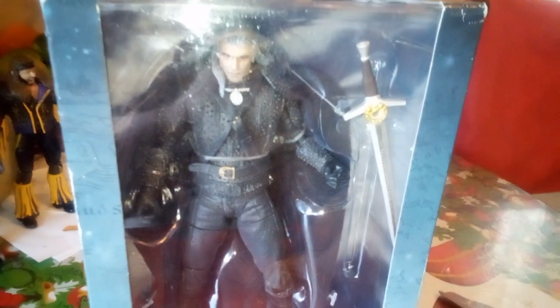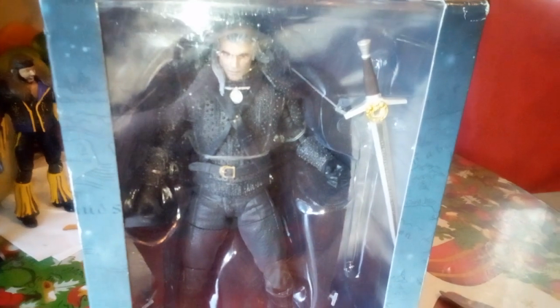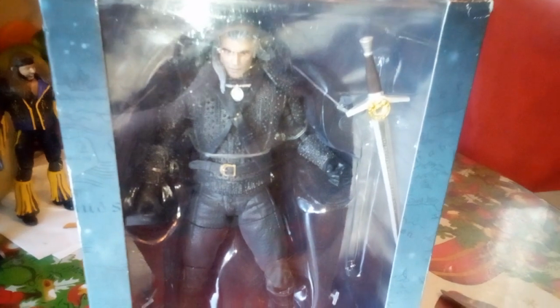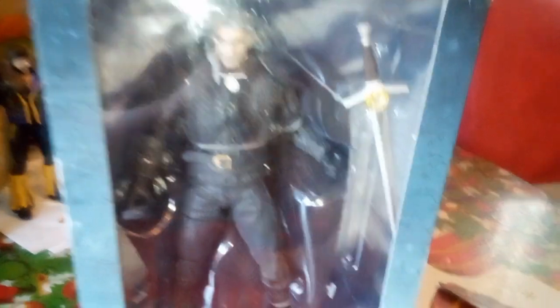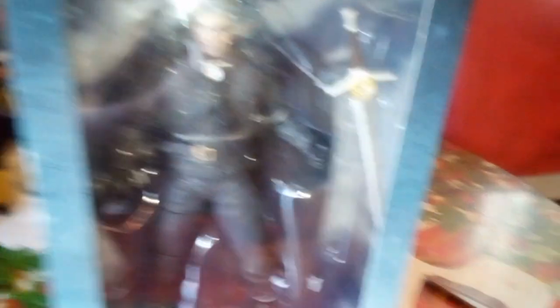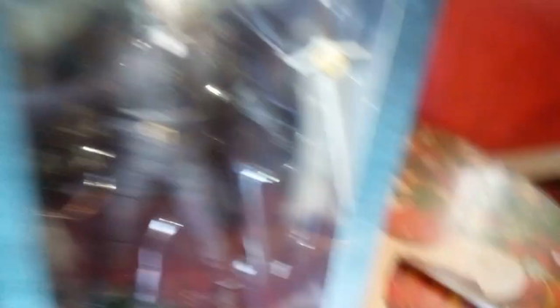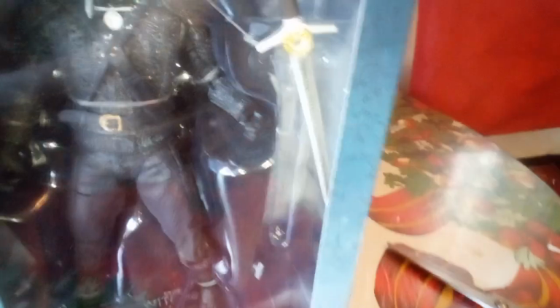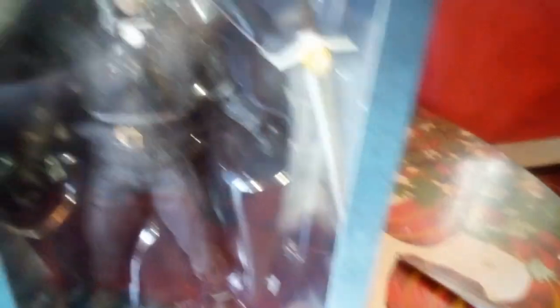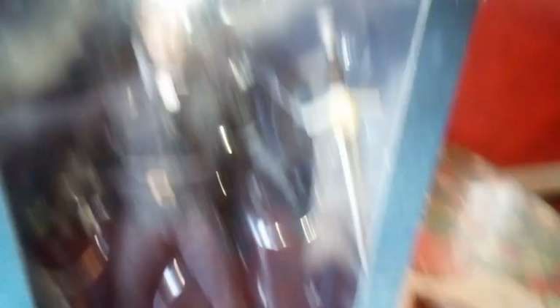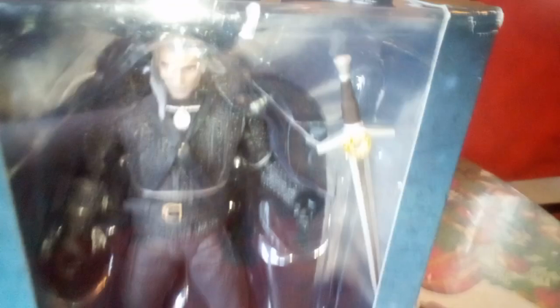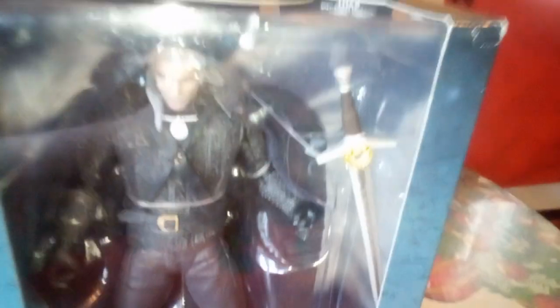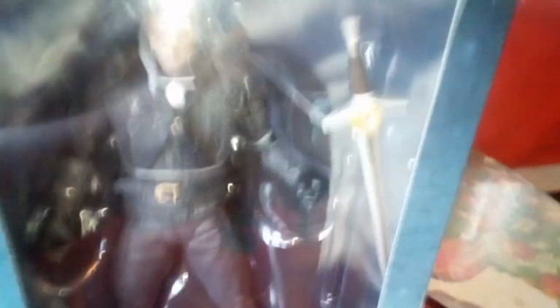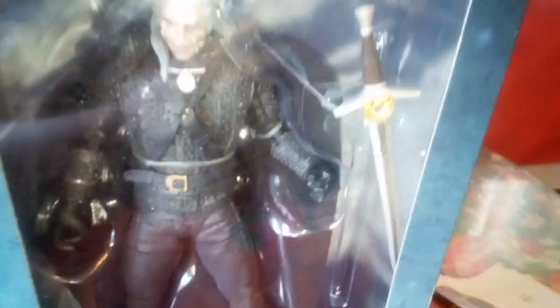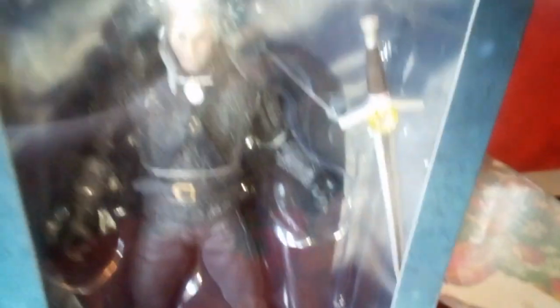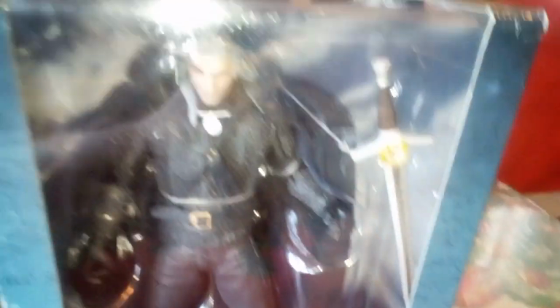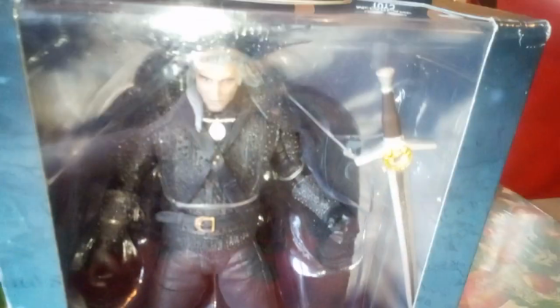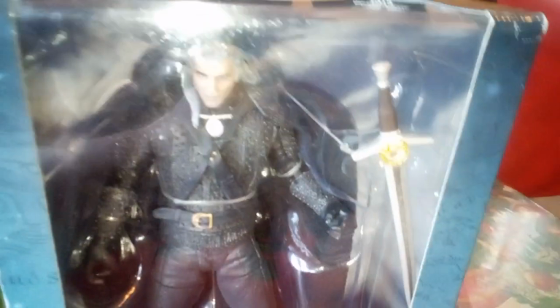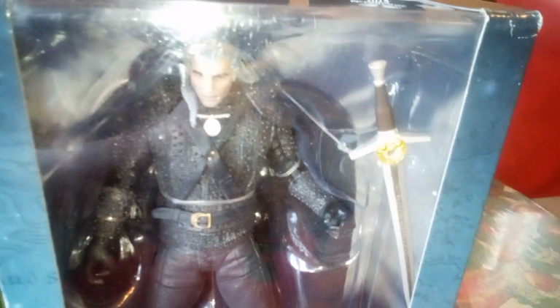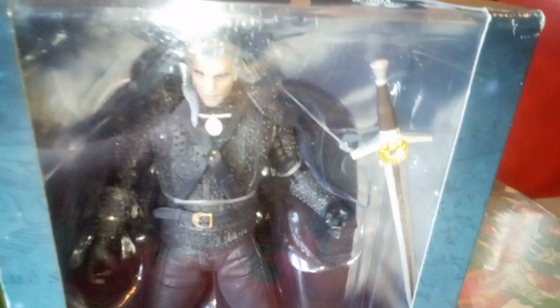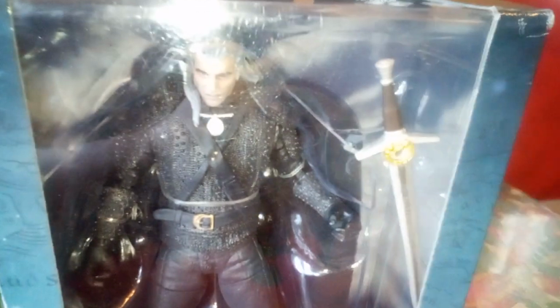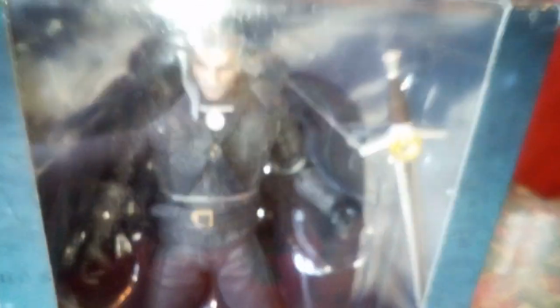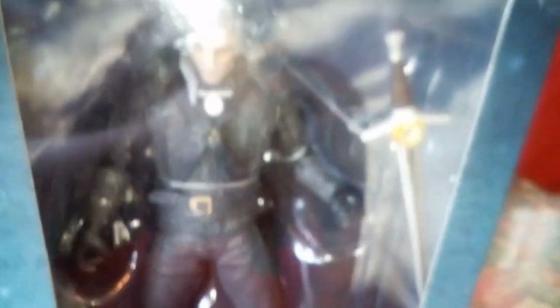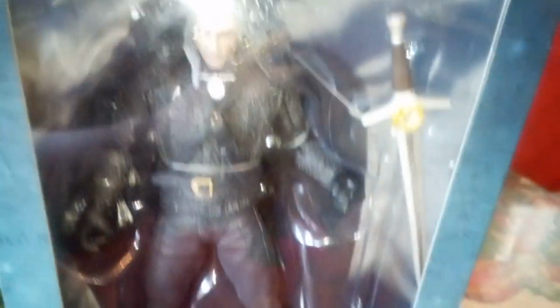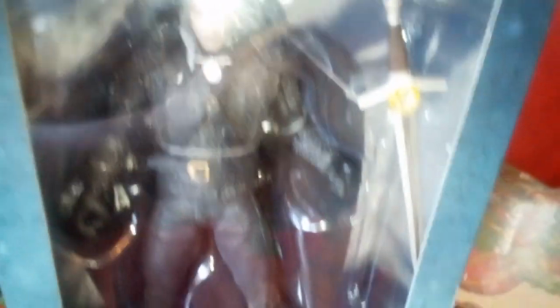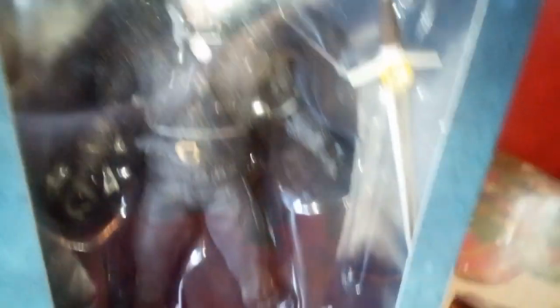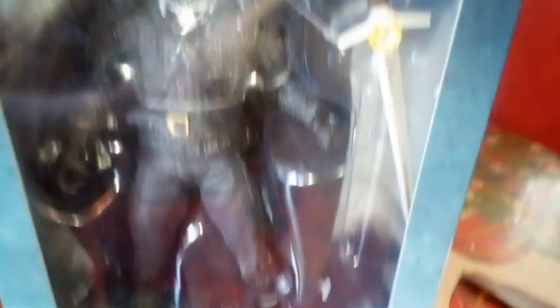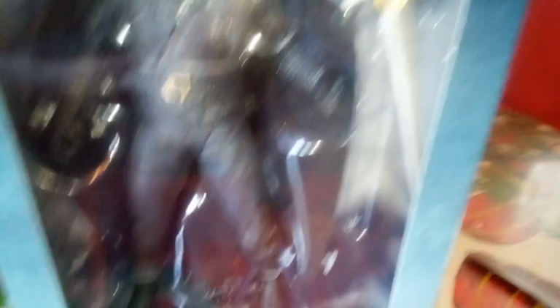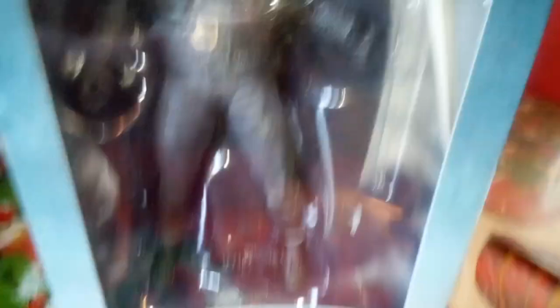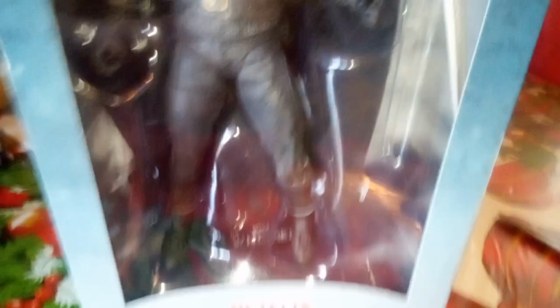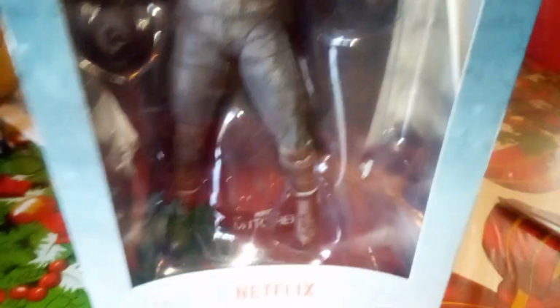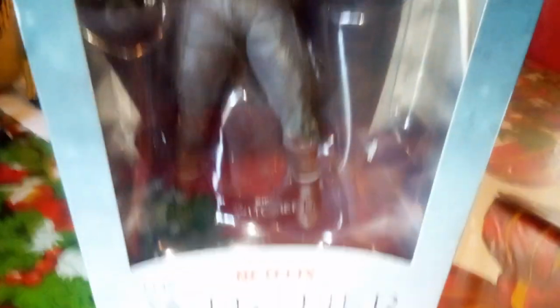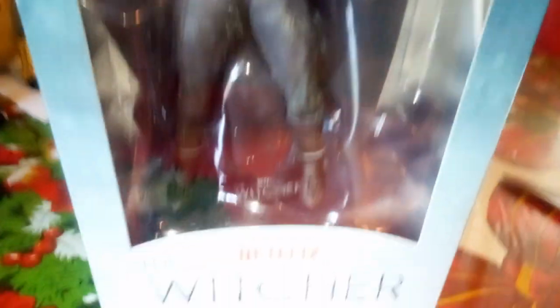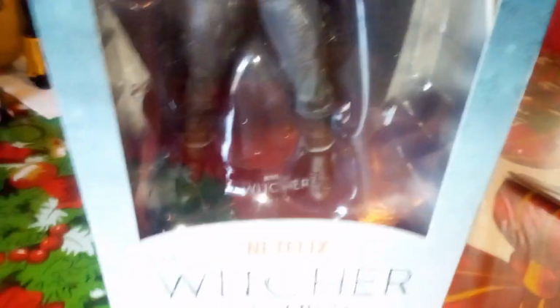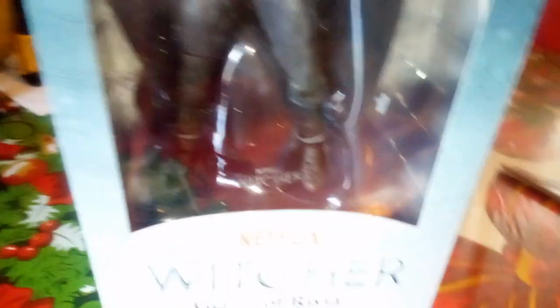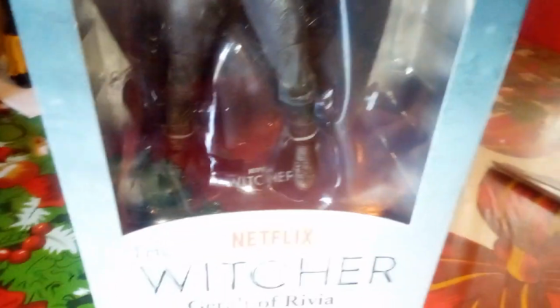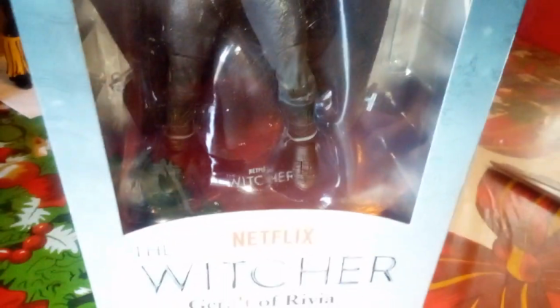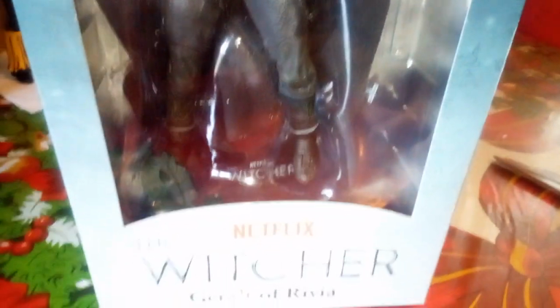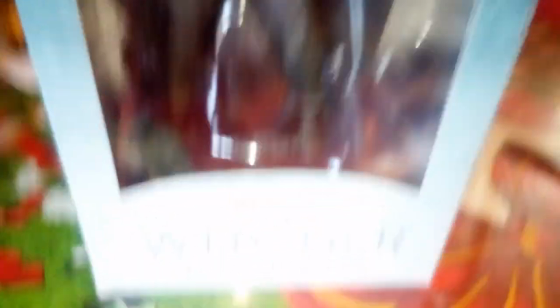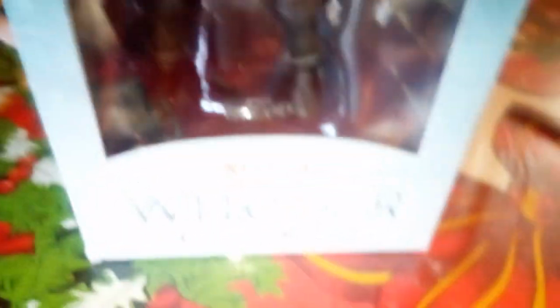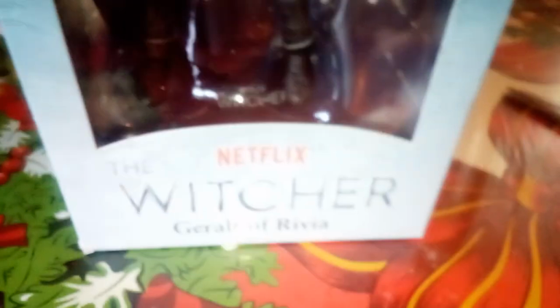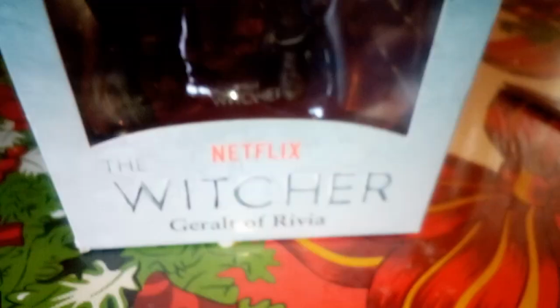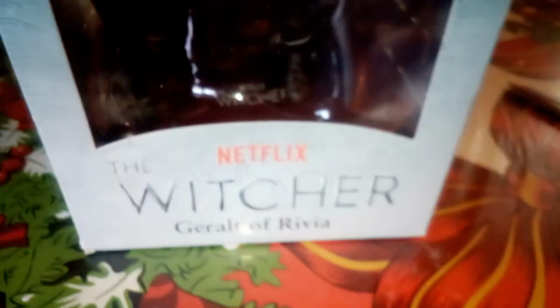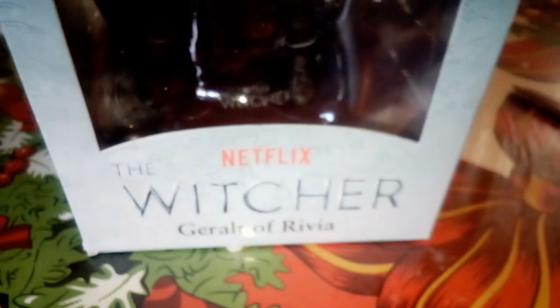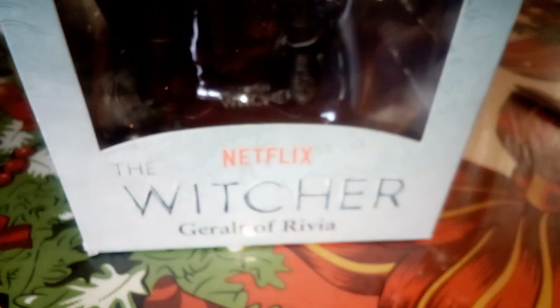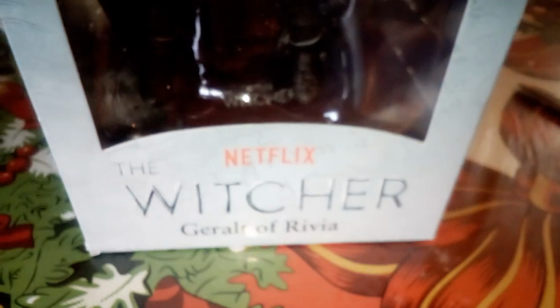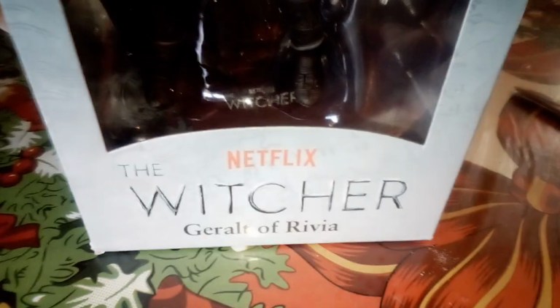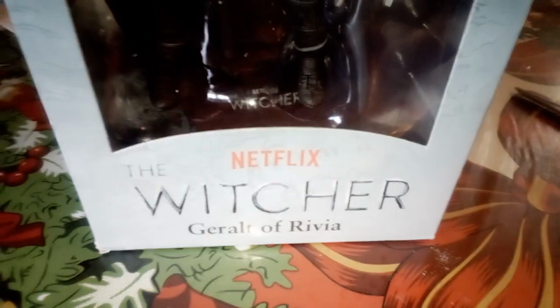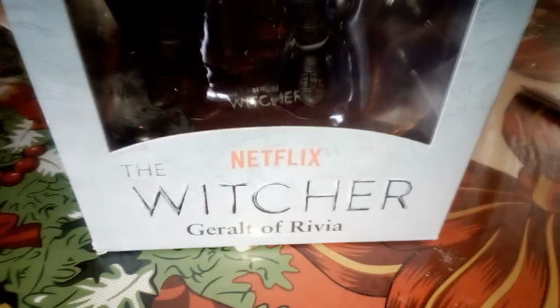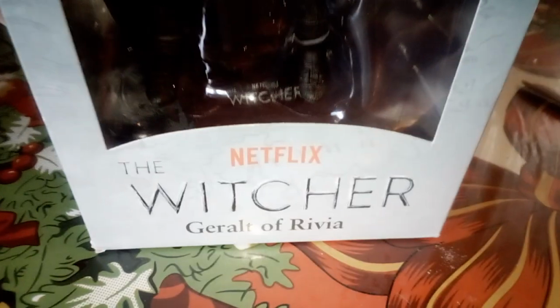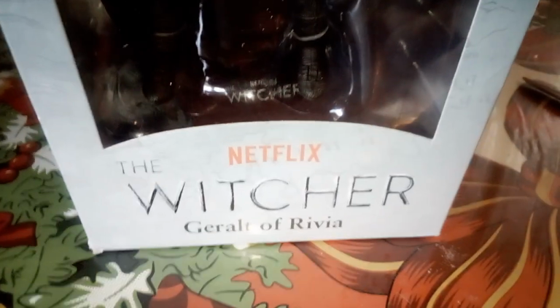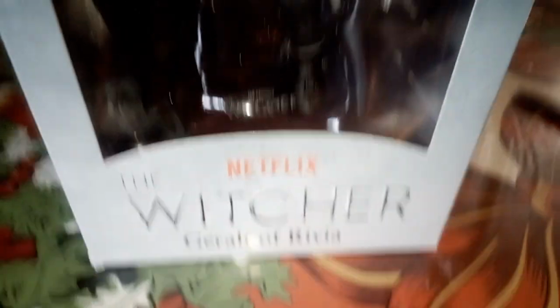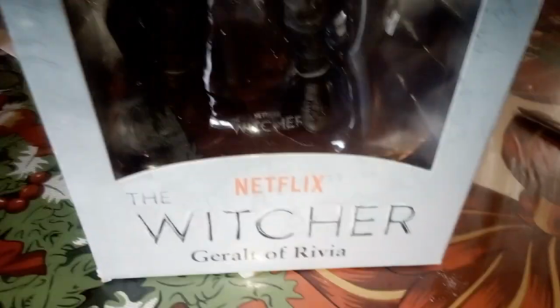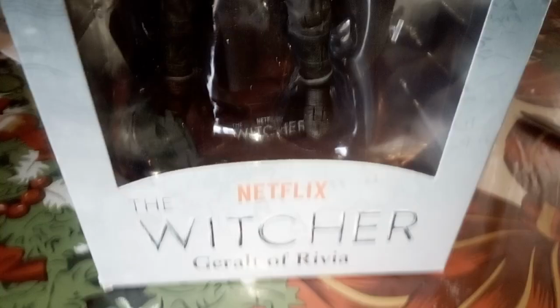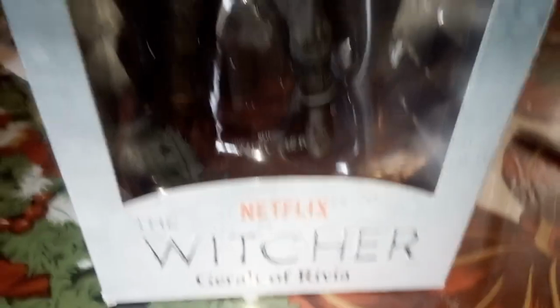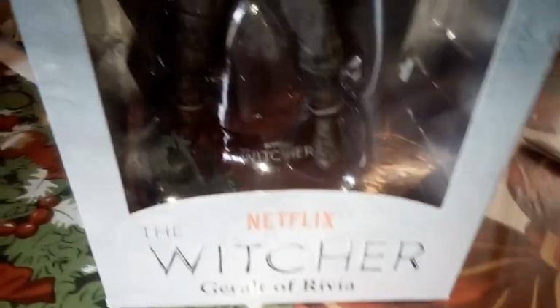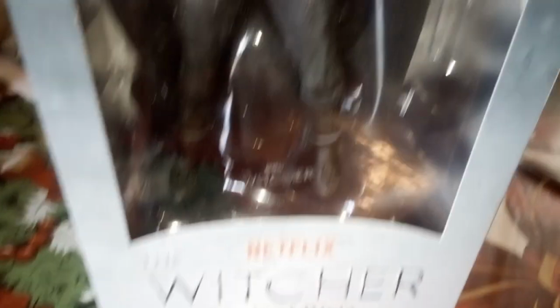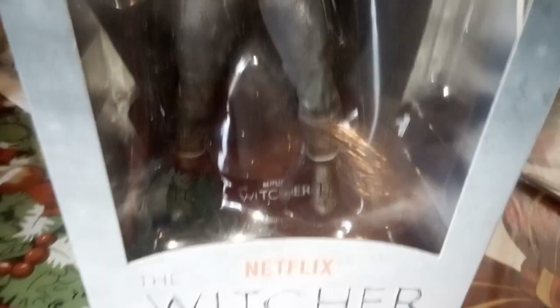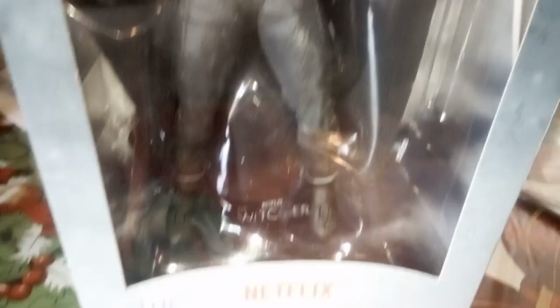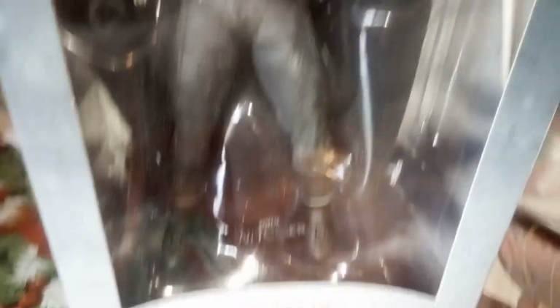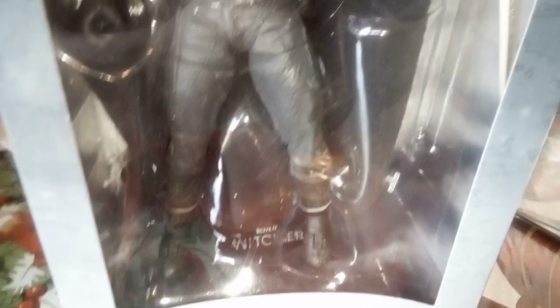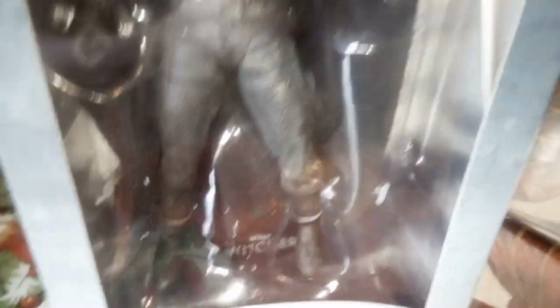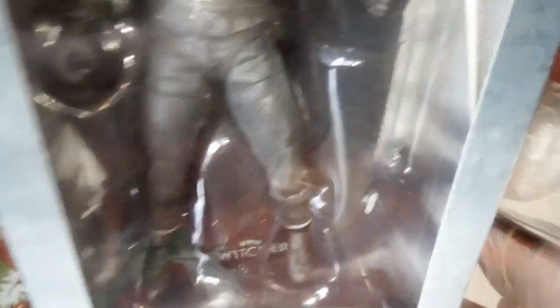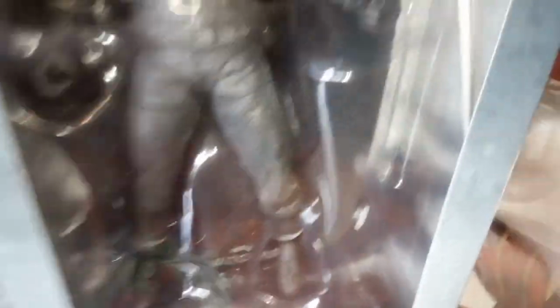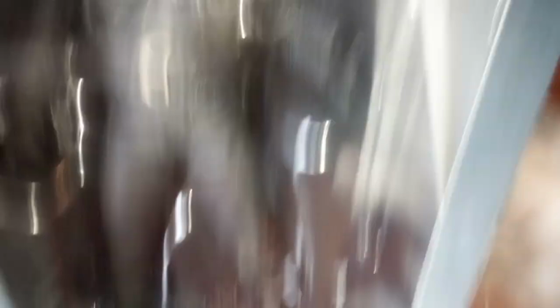Hey you guys, this is Louie Zamydog and today I'm gonna be bringing you guys Gerald of Rivia from The Witcher. Yes, it's Gerald of Rivia again.